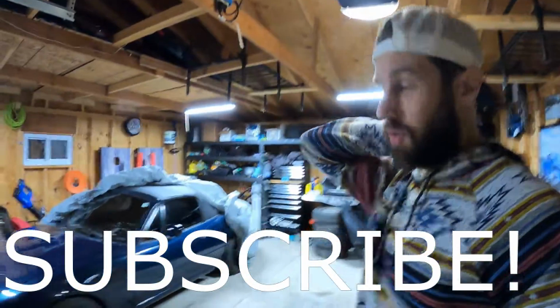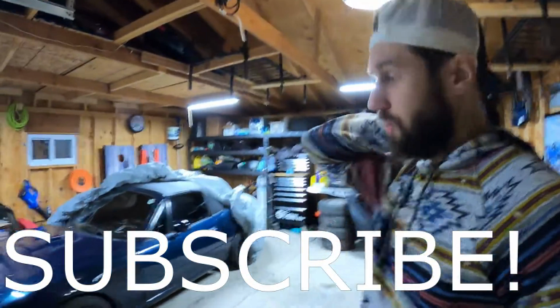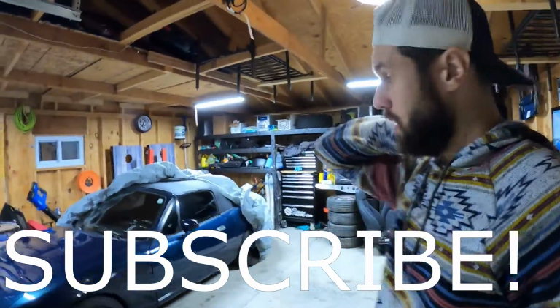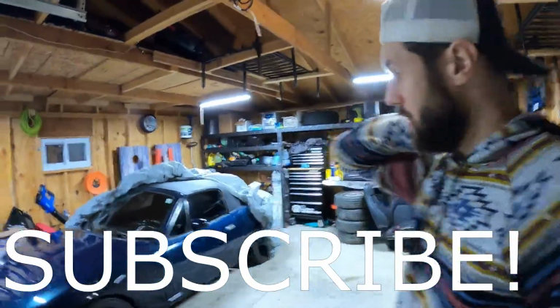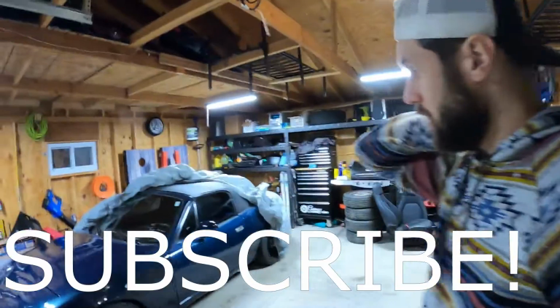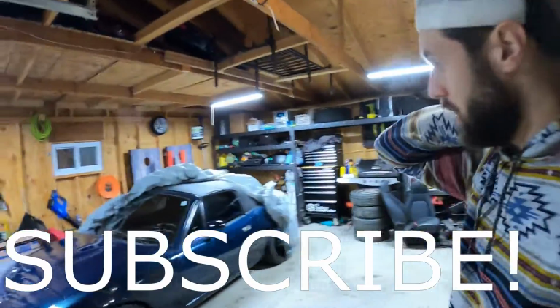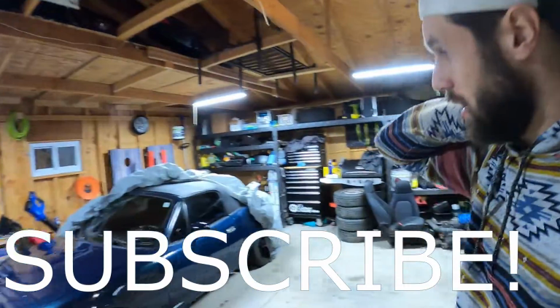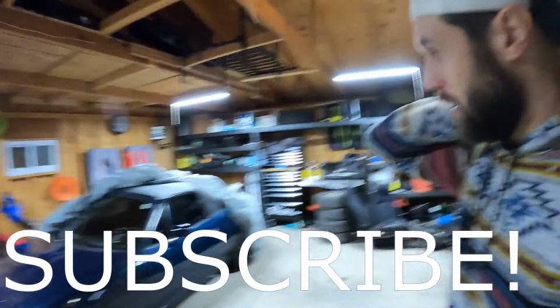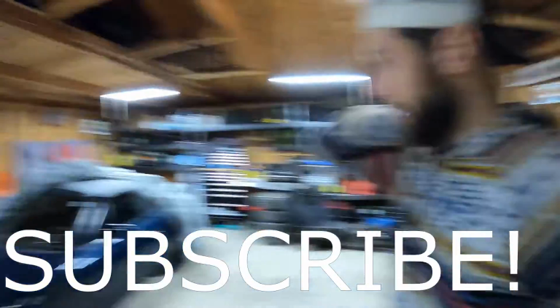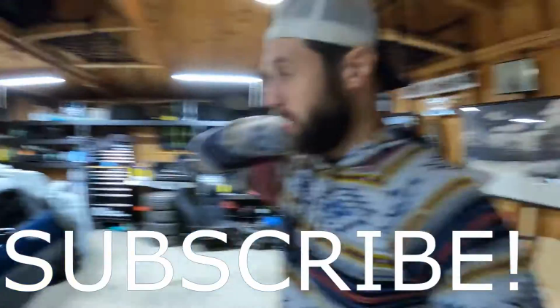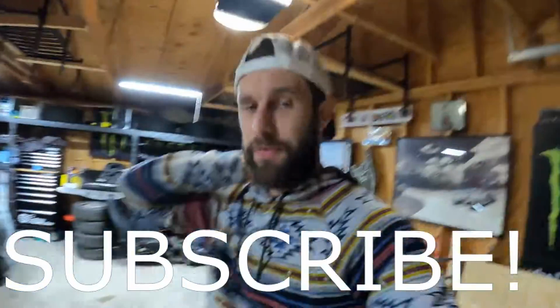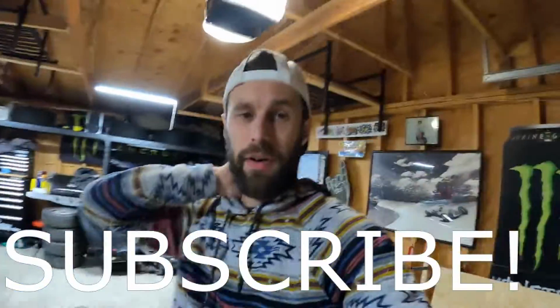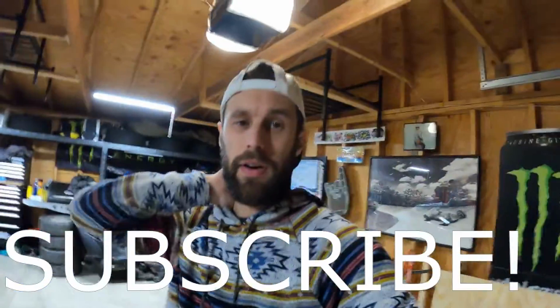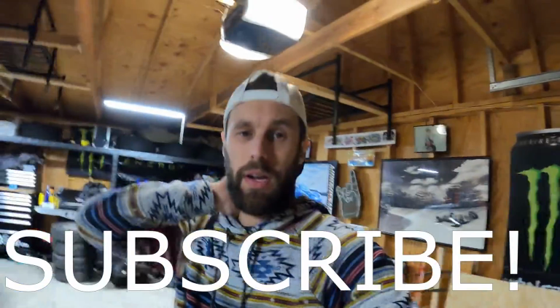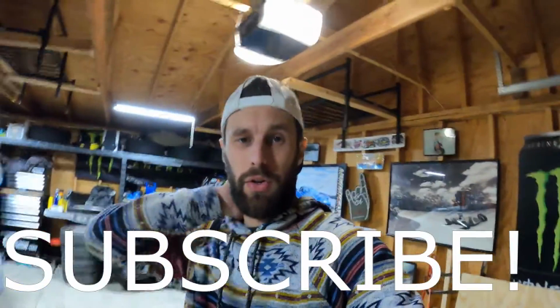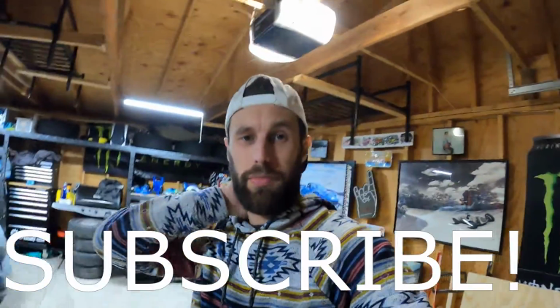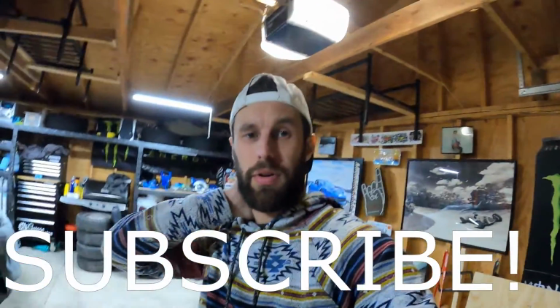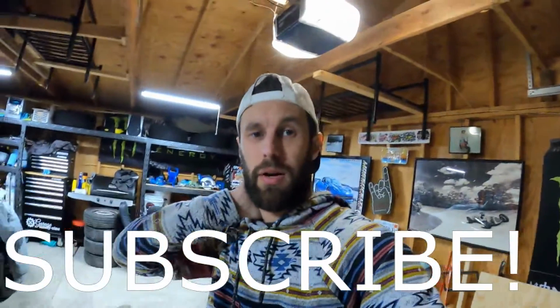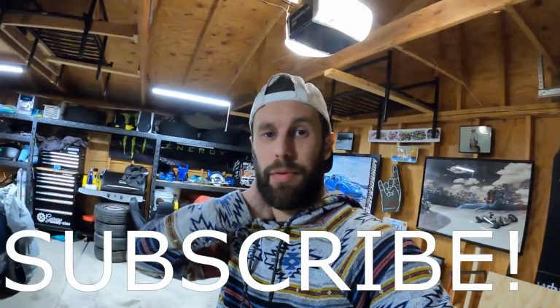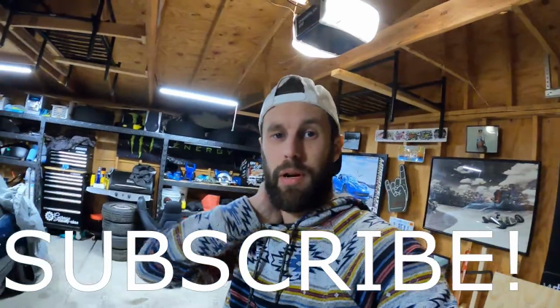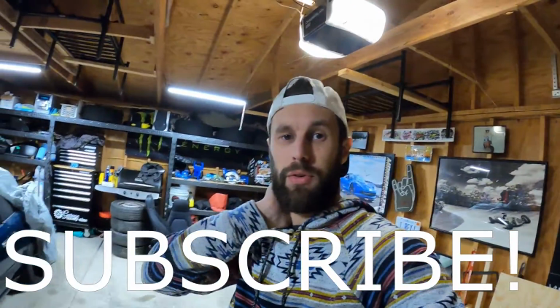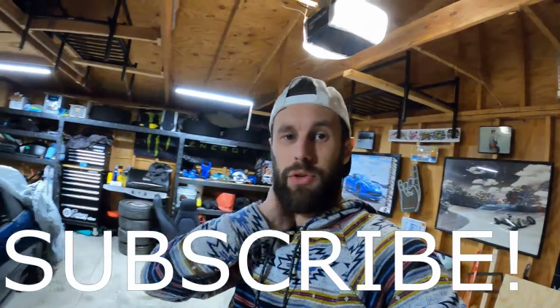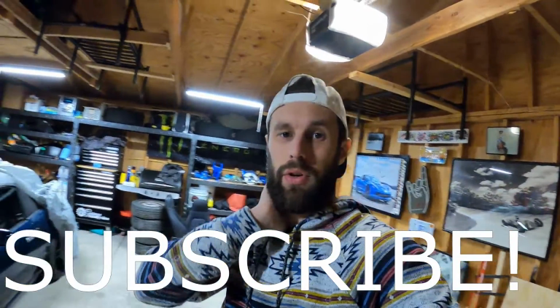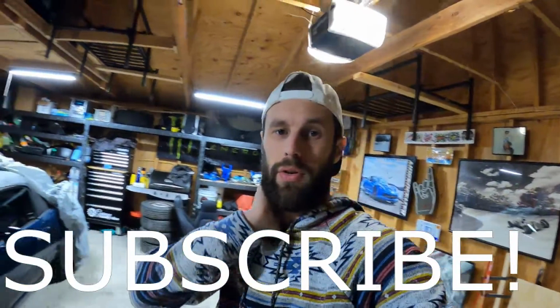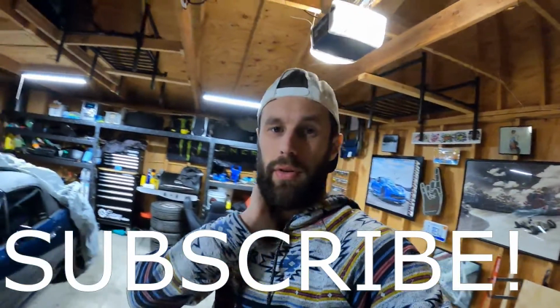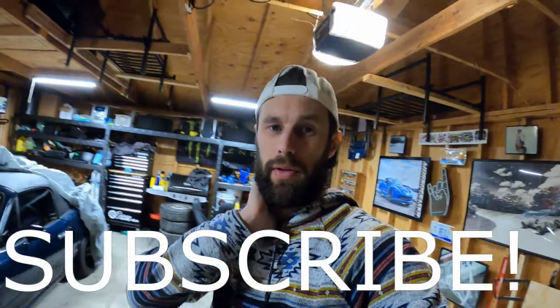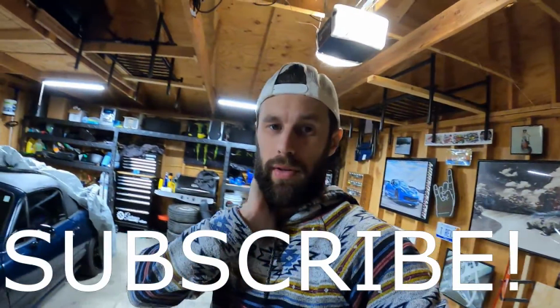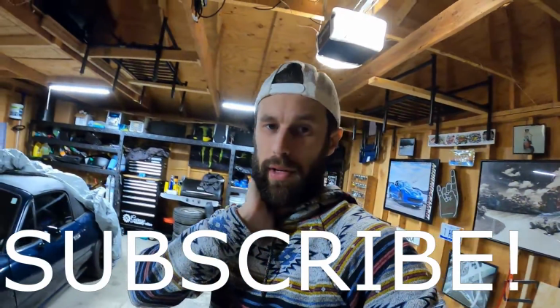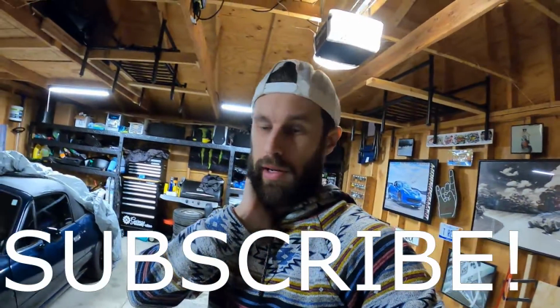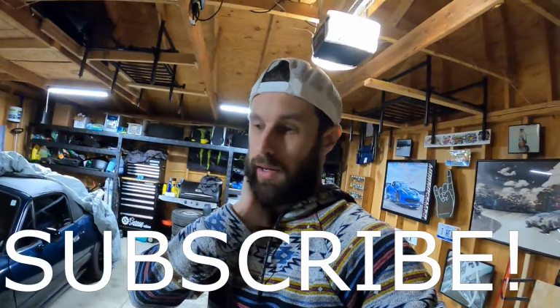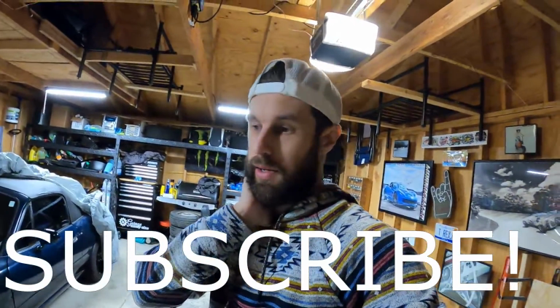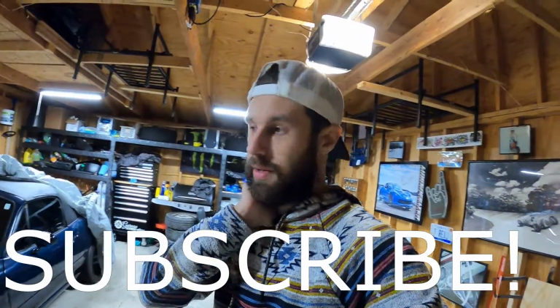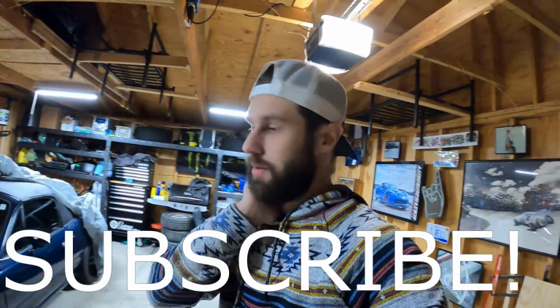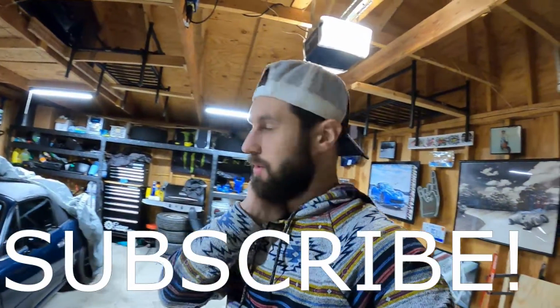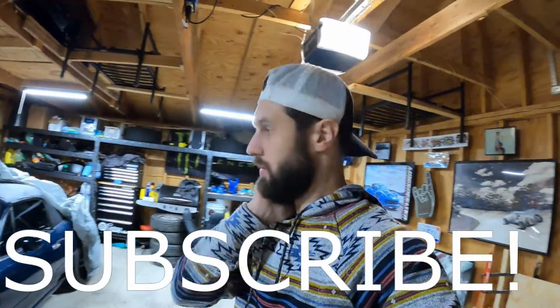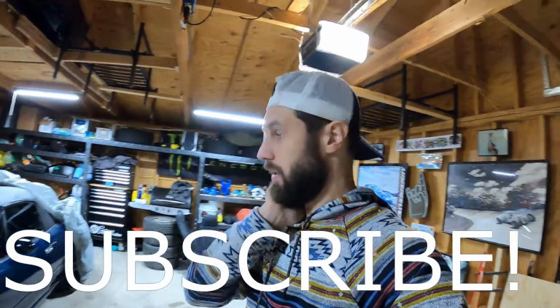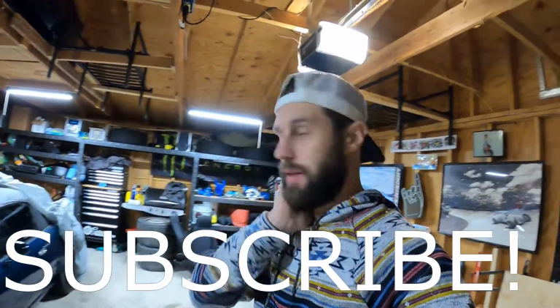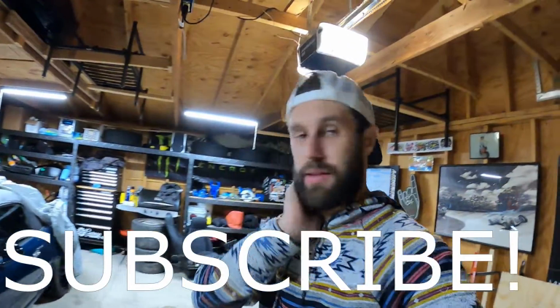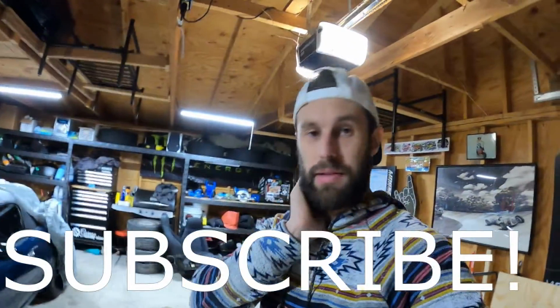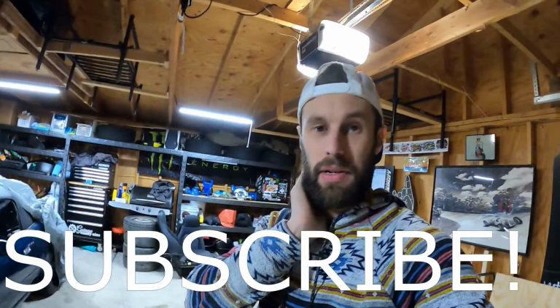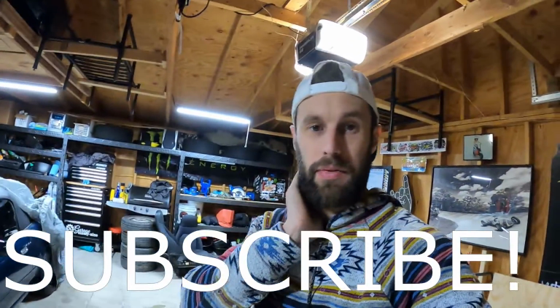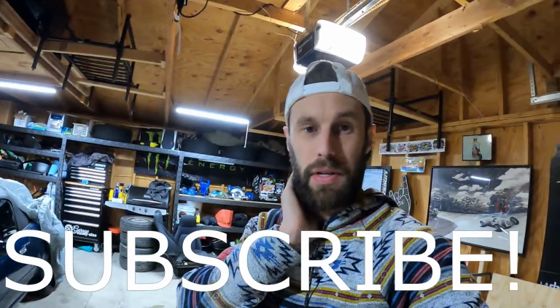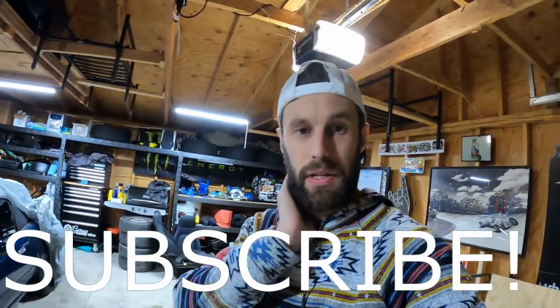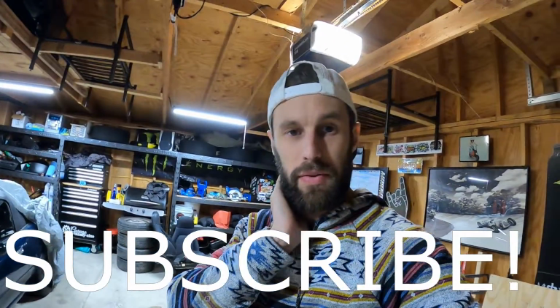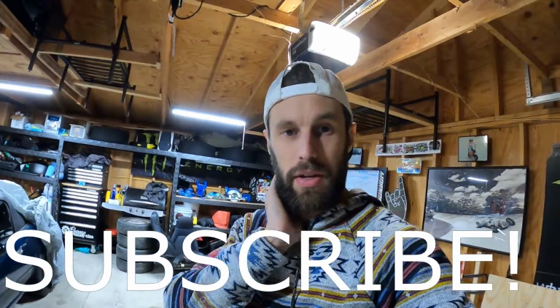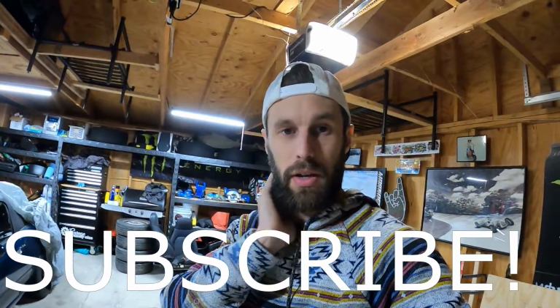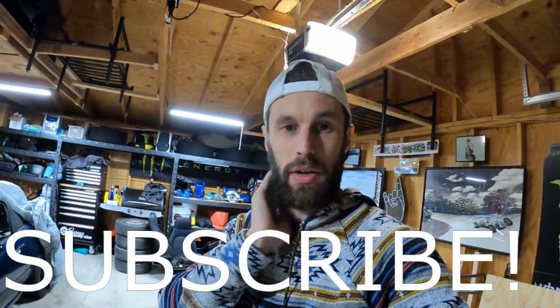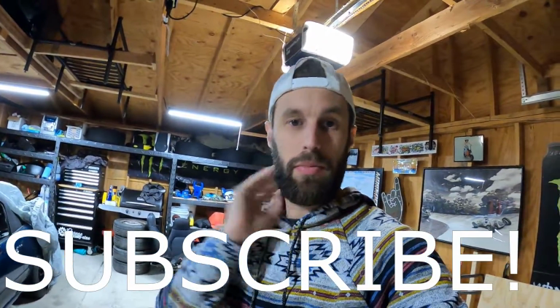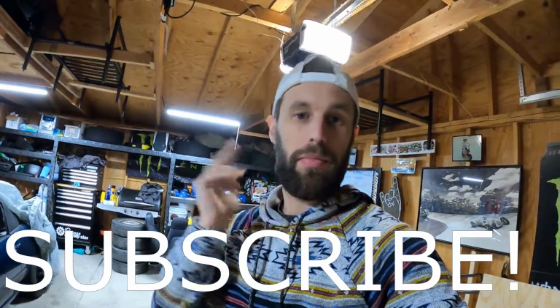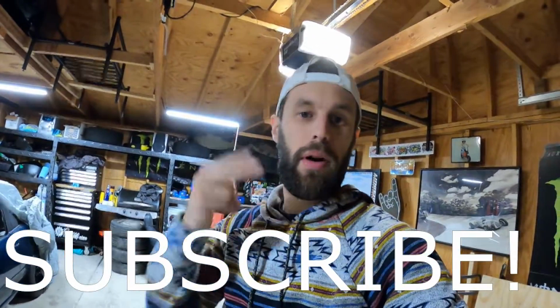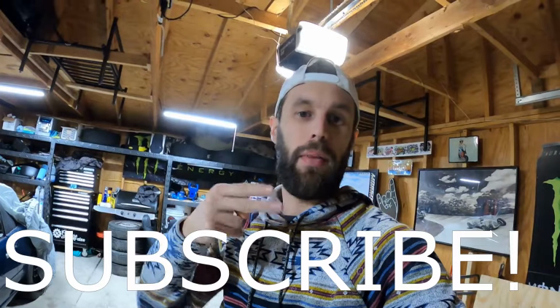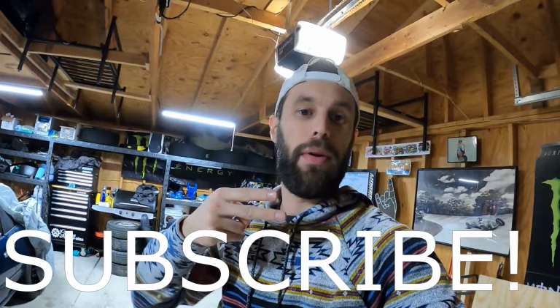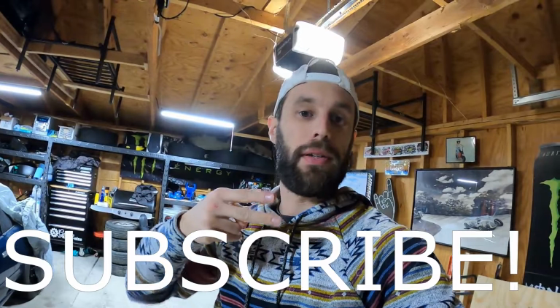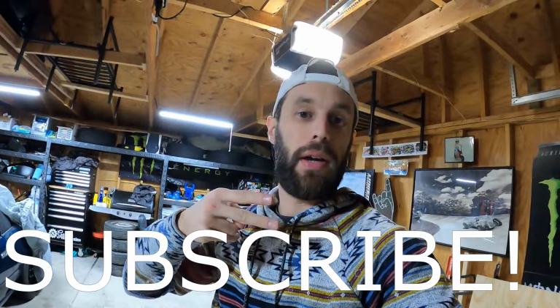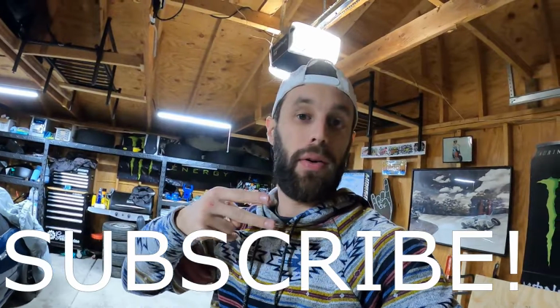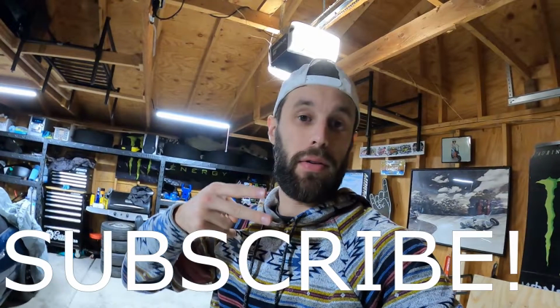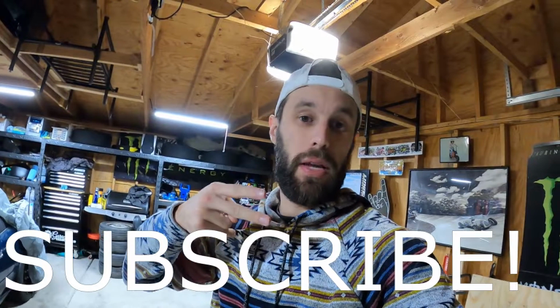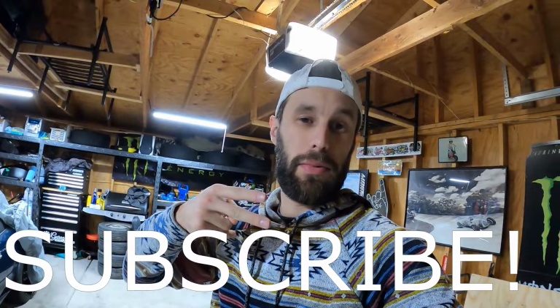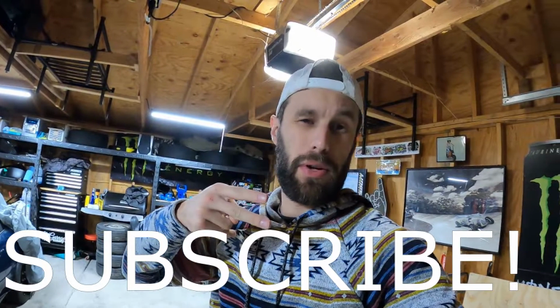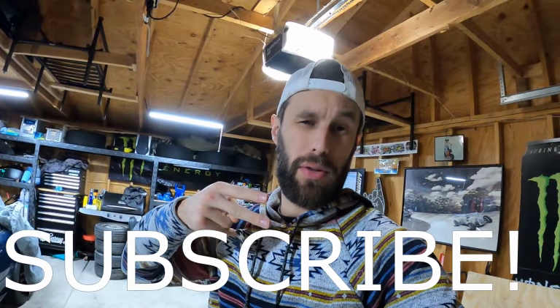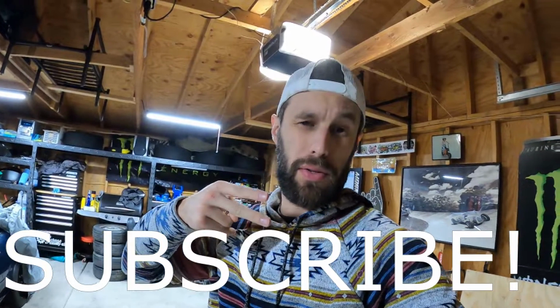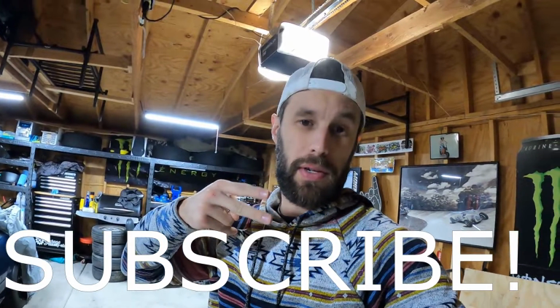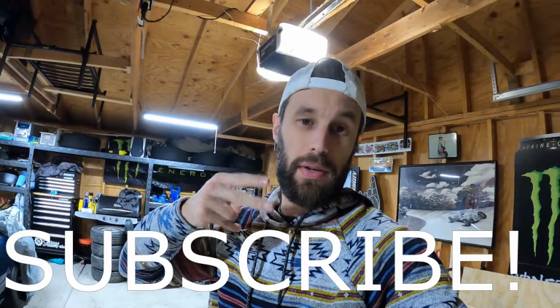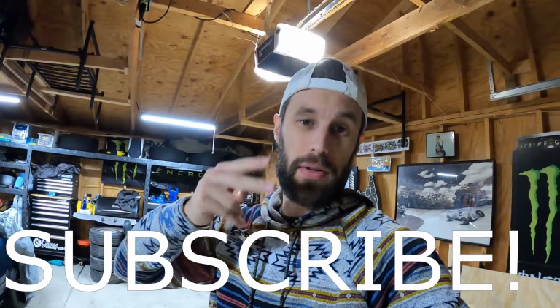I just figured I'd do a proper outro - and that's the end of today's video. Peace out. Keep turning those gears.